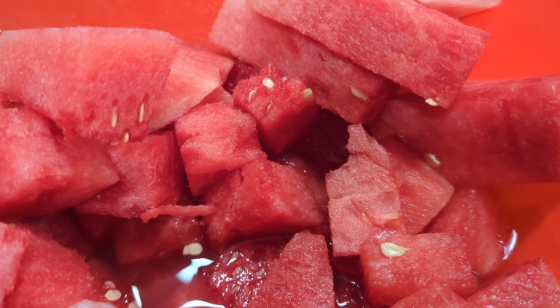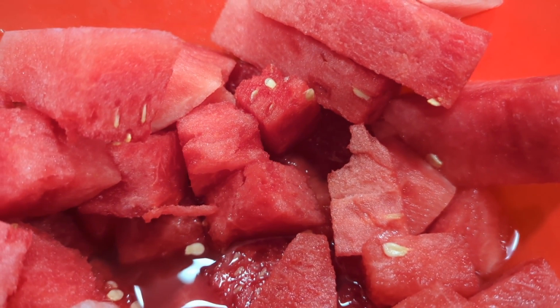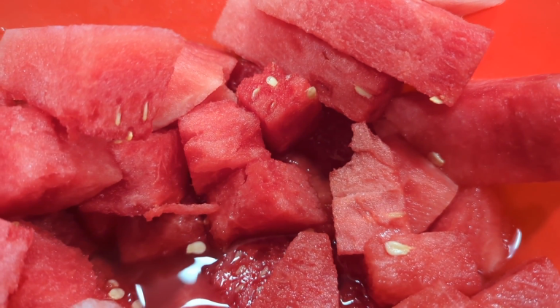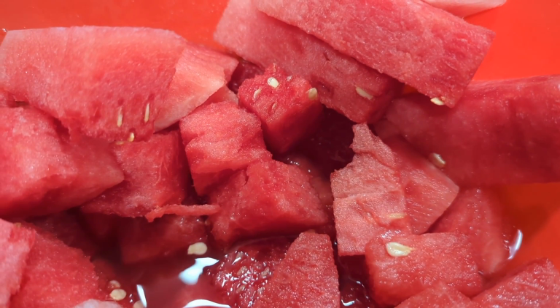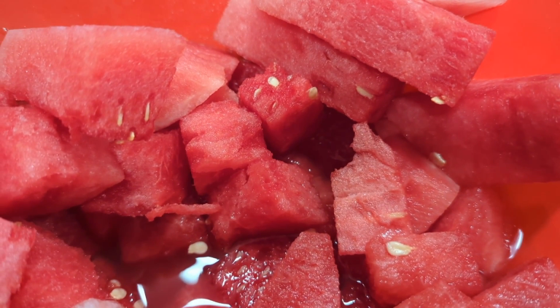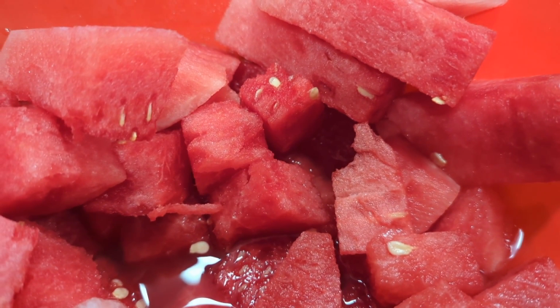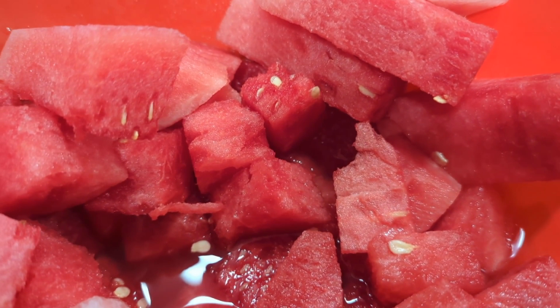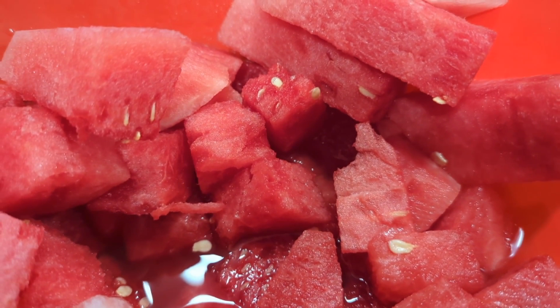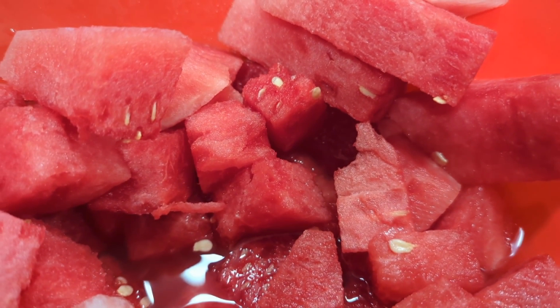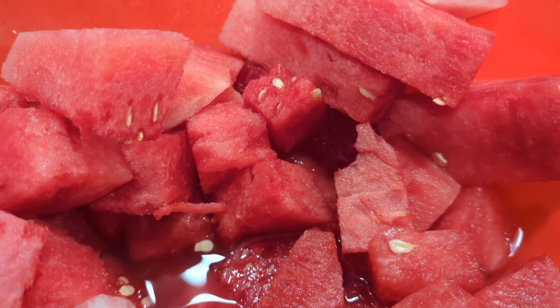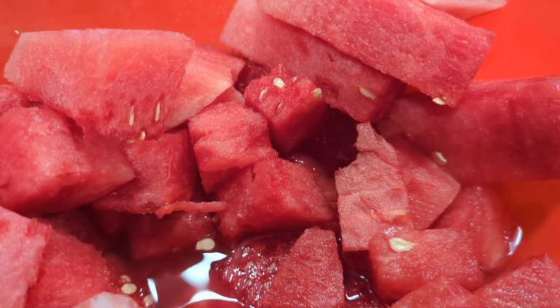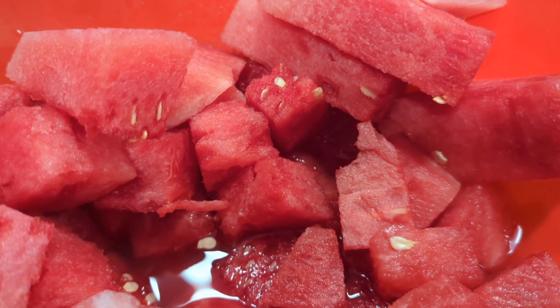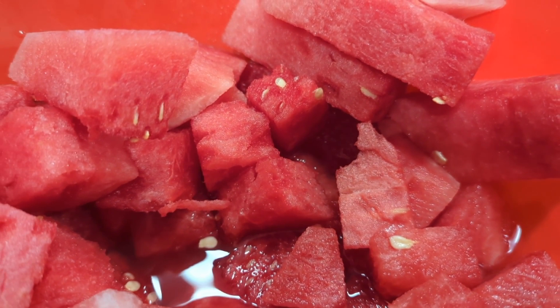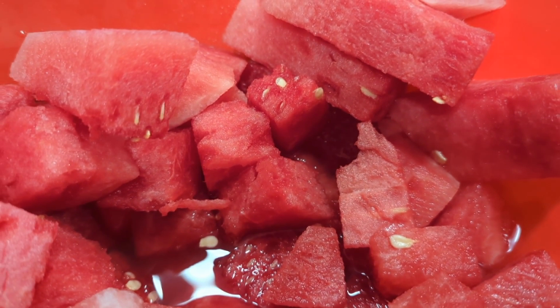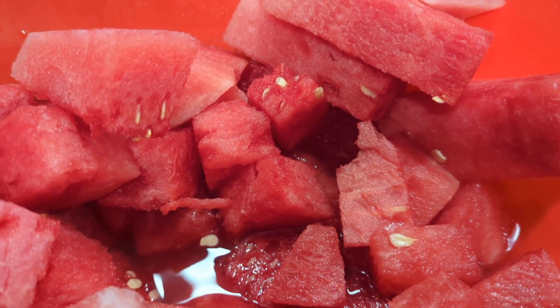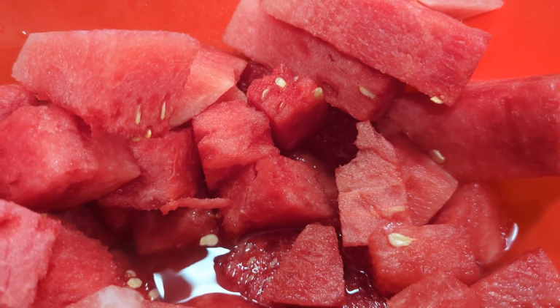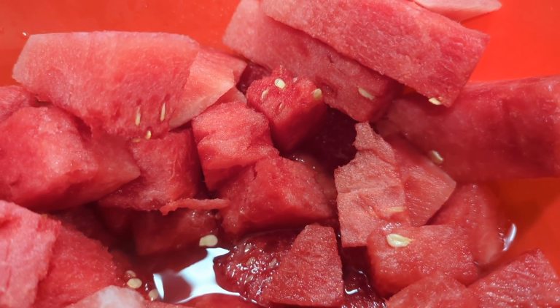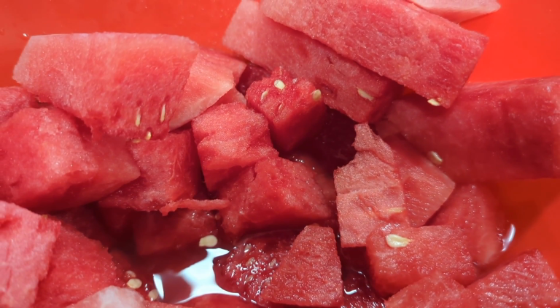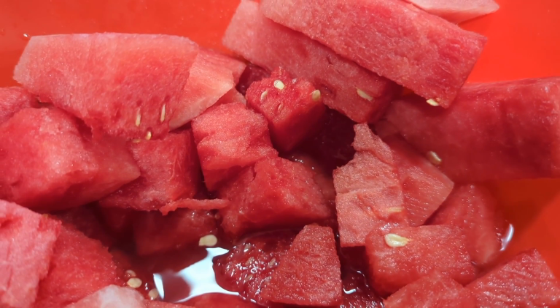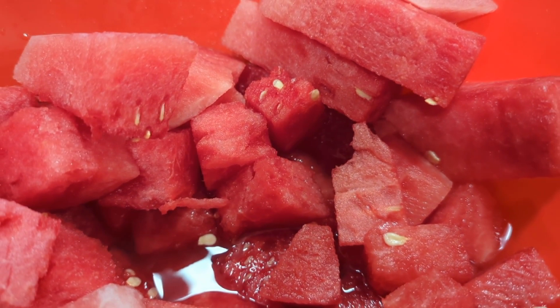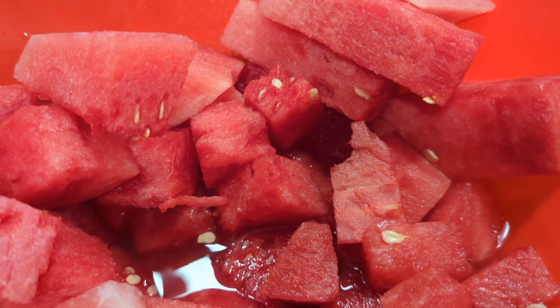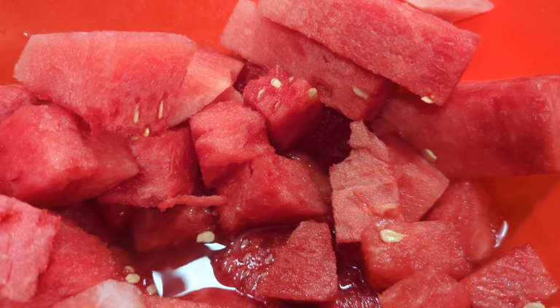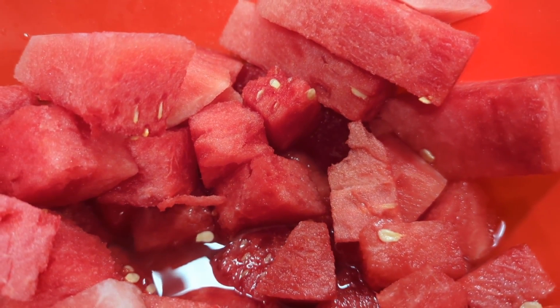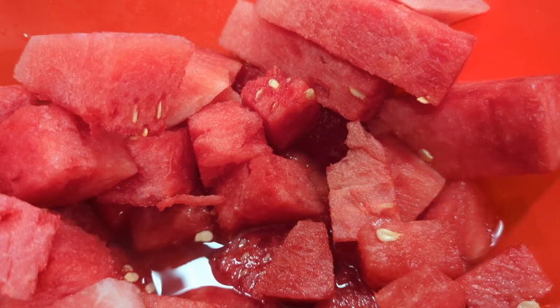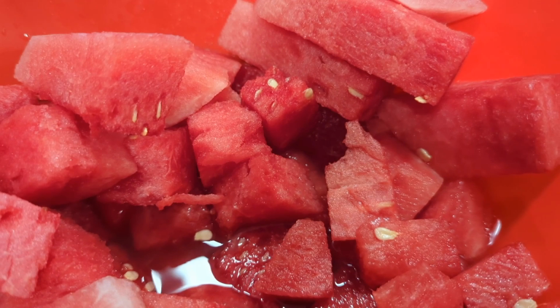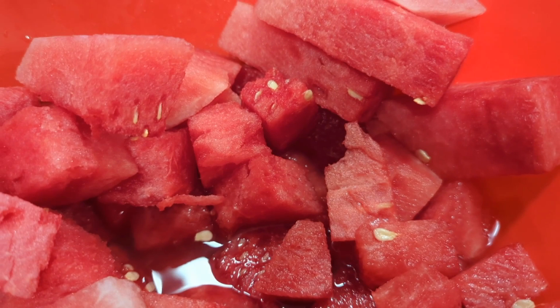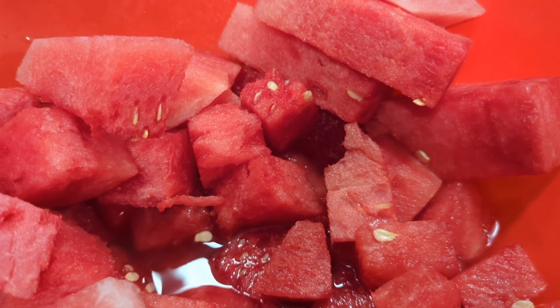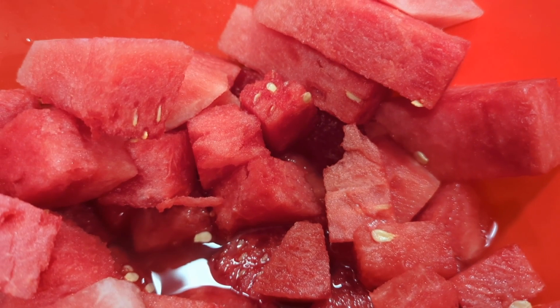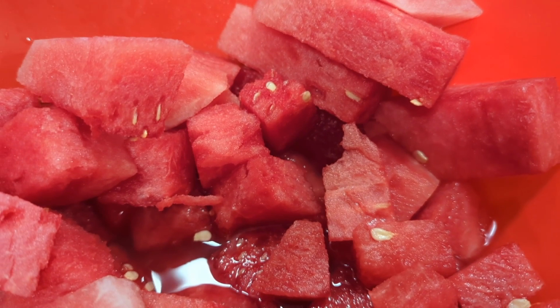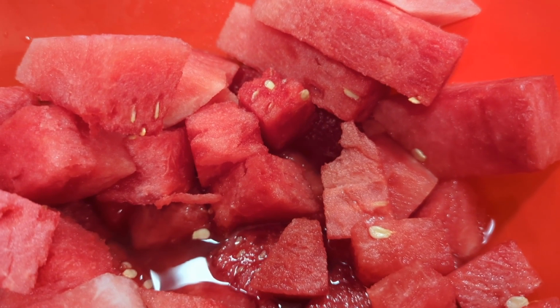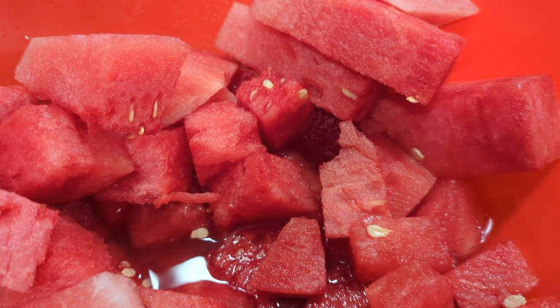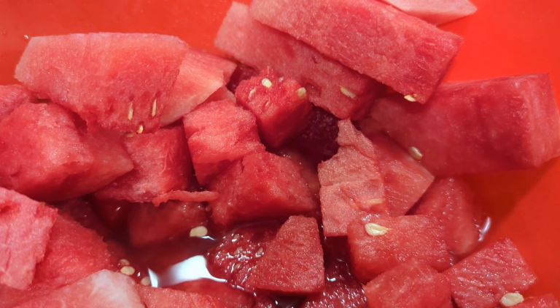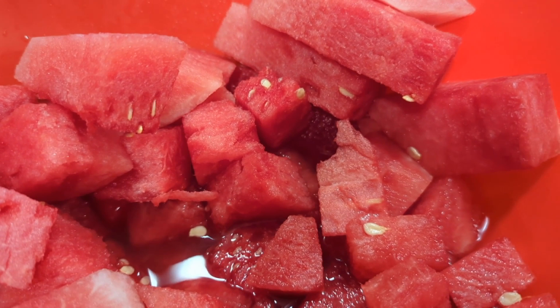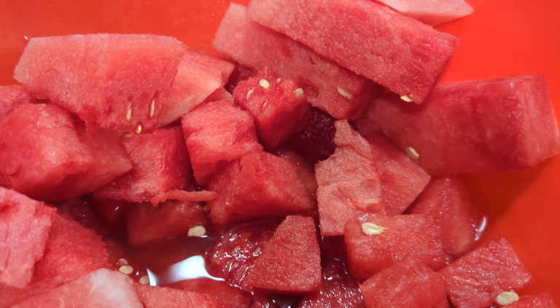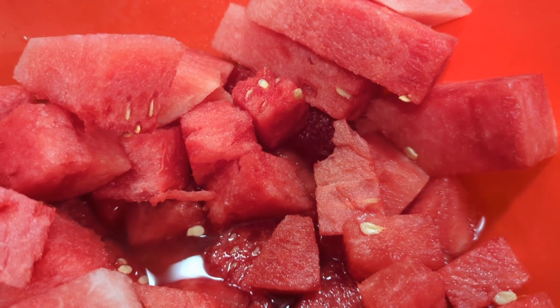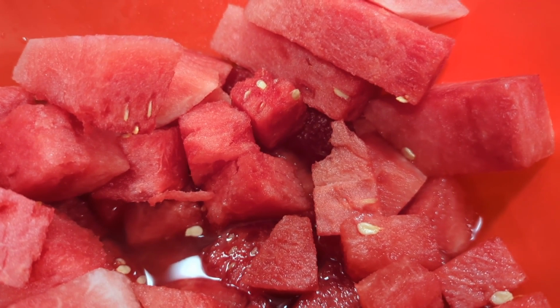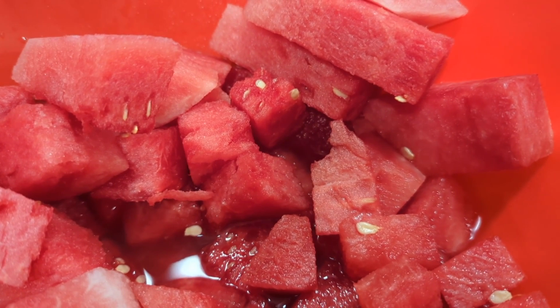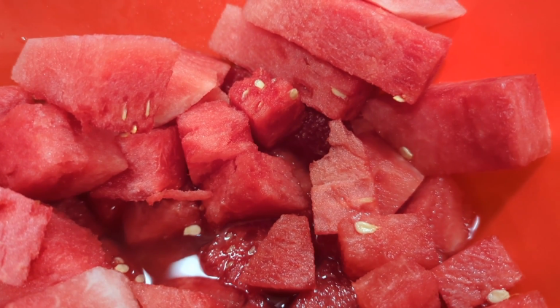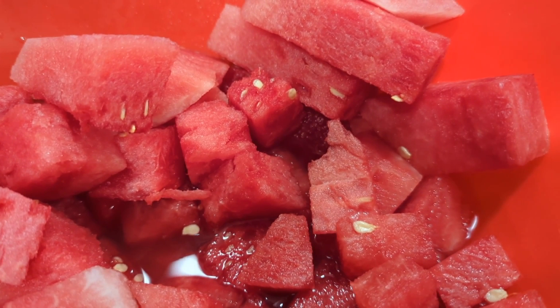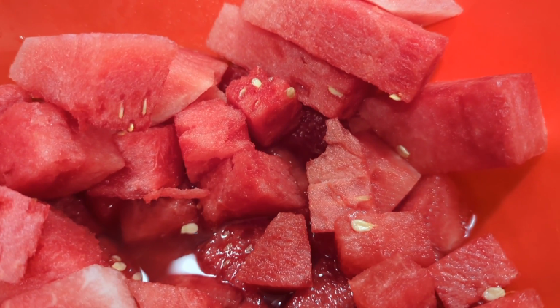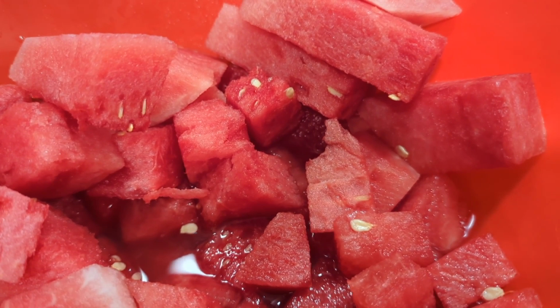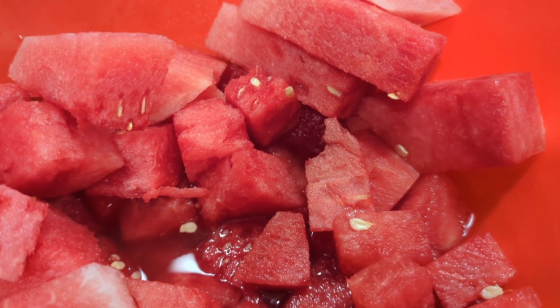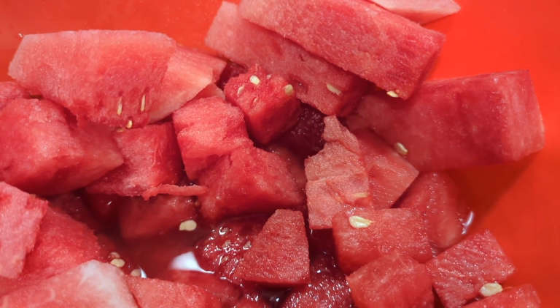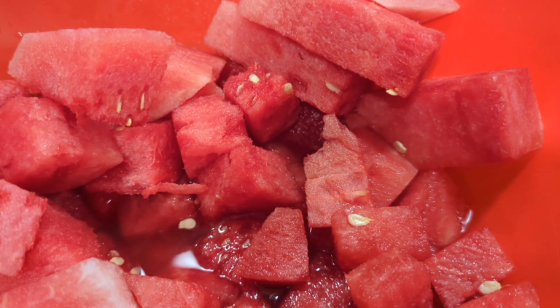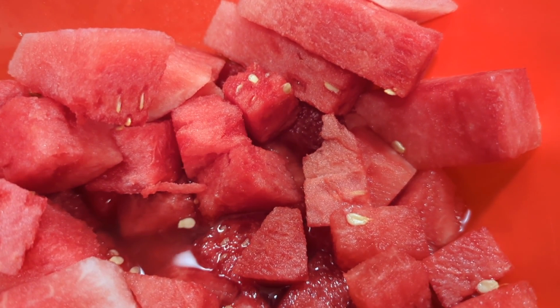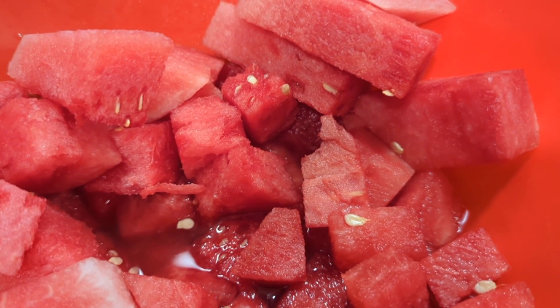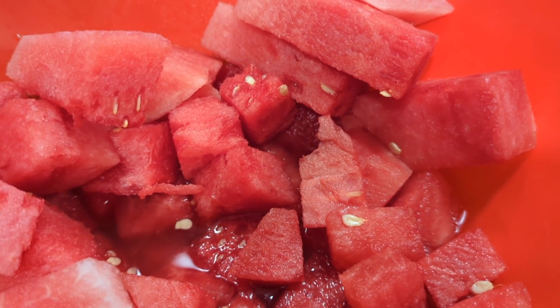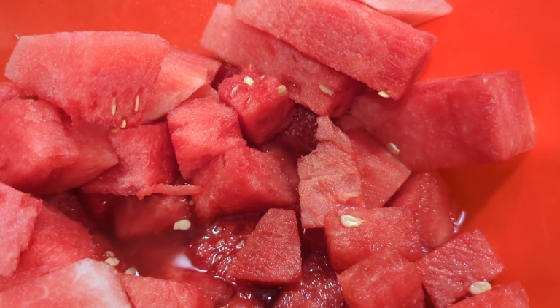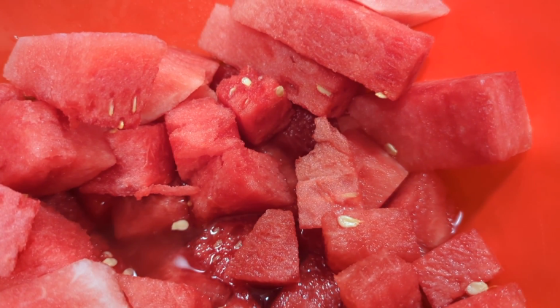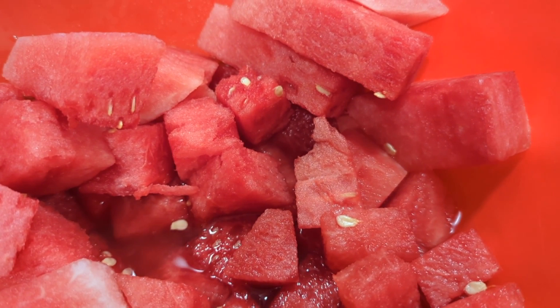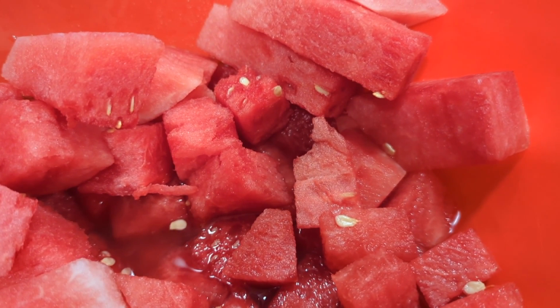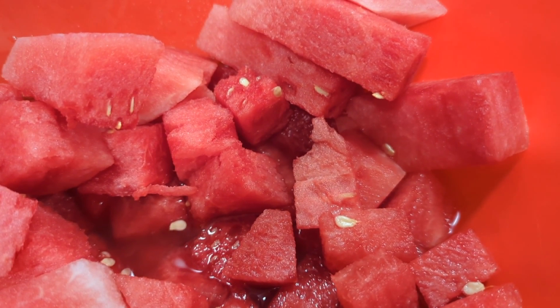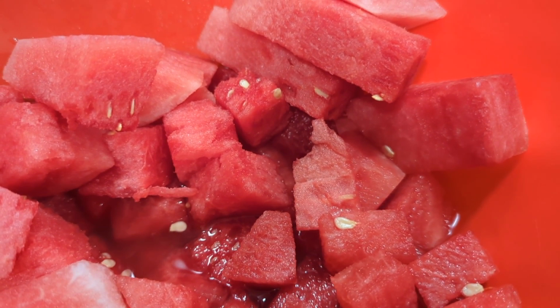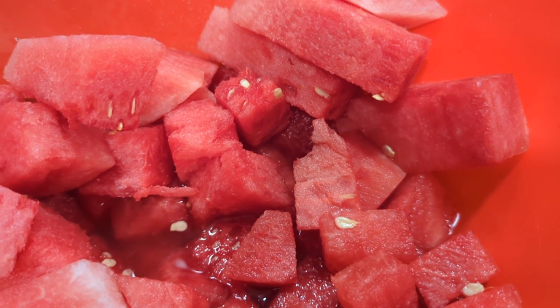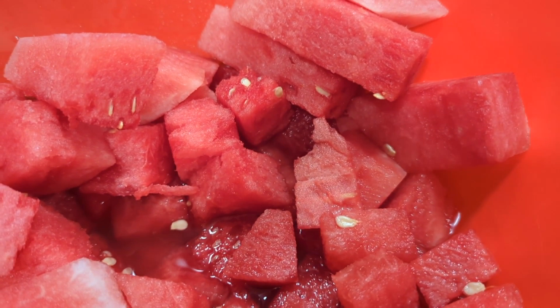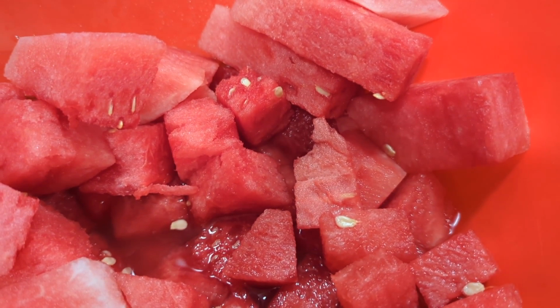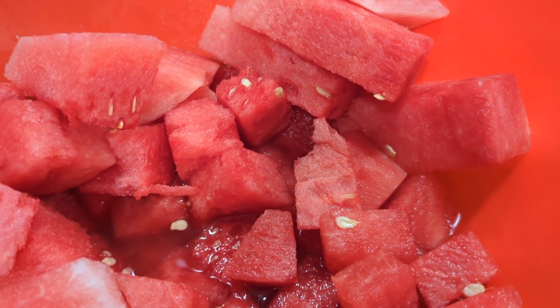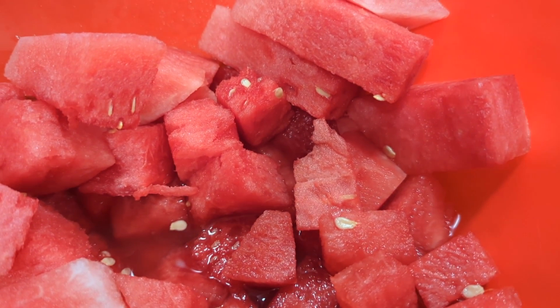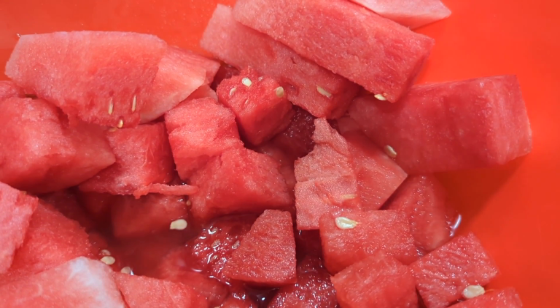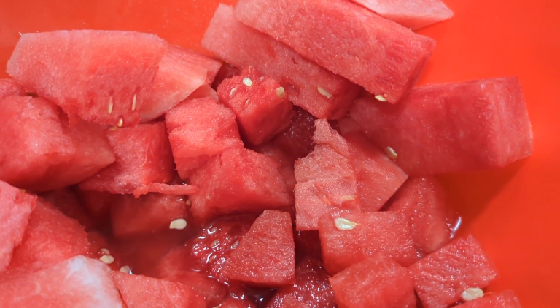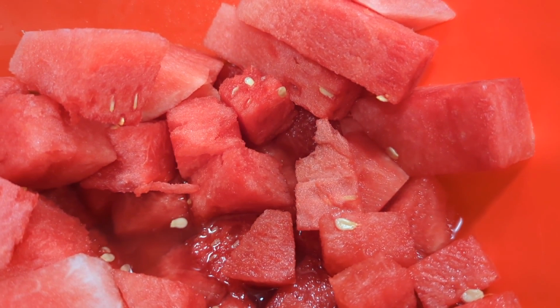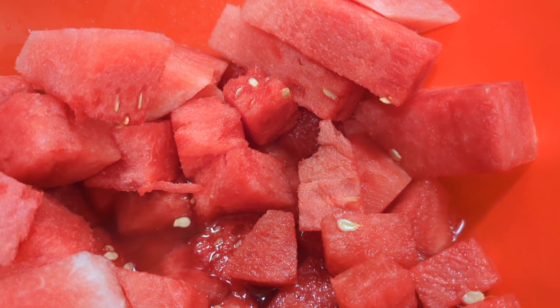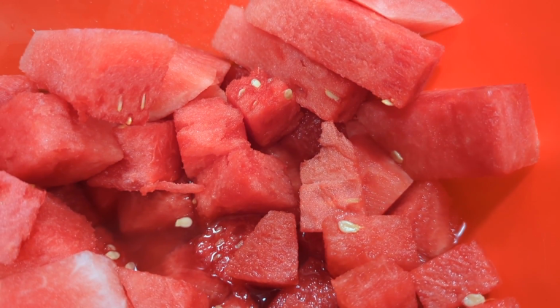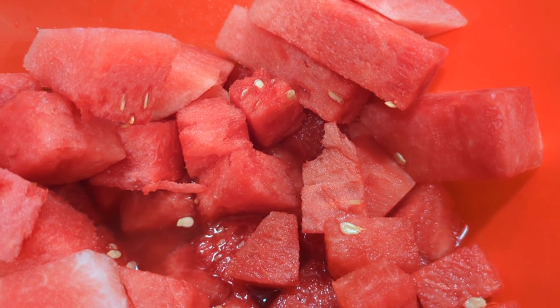So this answers your question: yes, a seedless watermelon still does have seeds, but they're undeveloped little soft seeds.